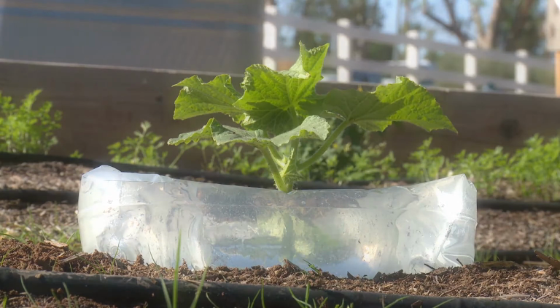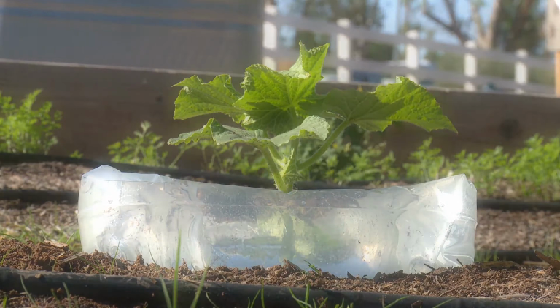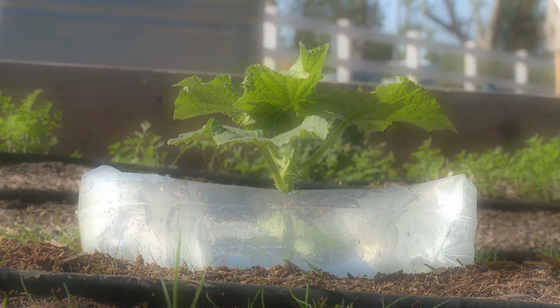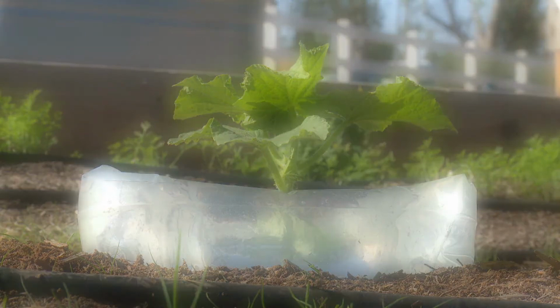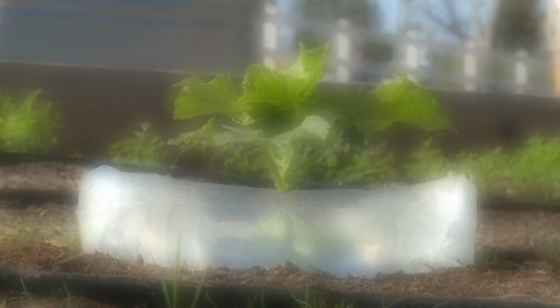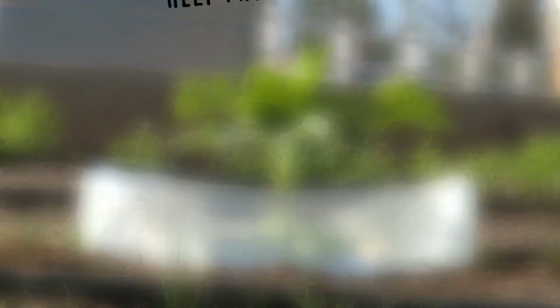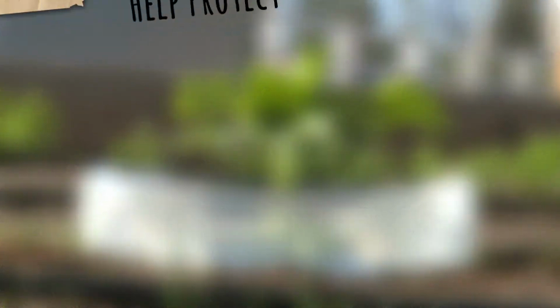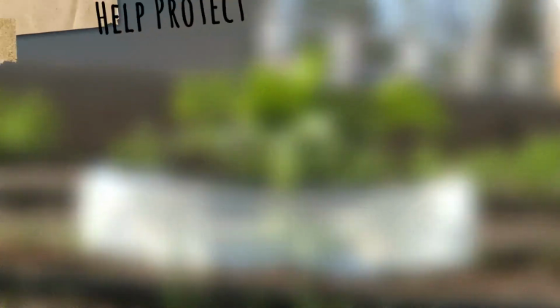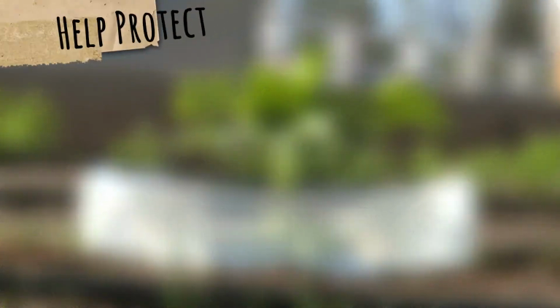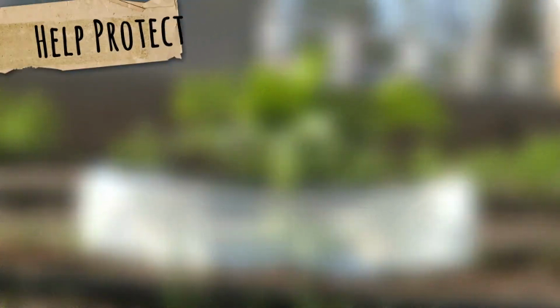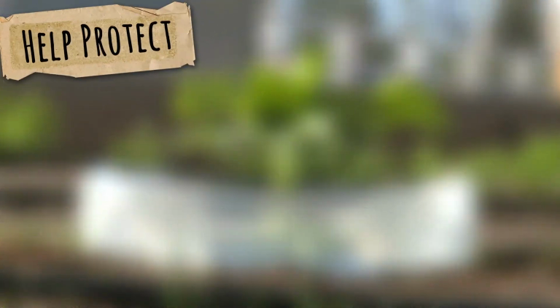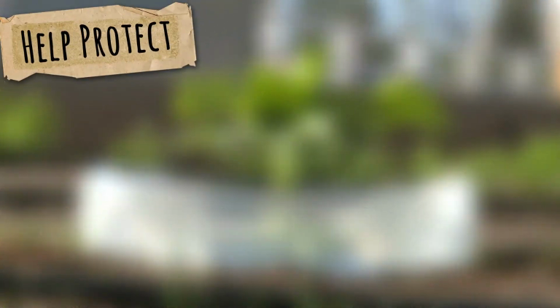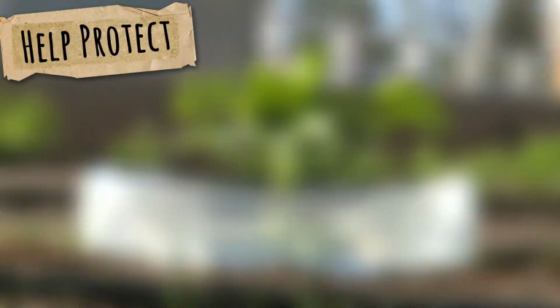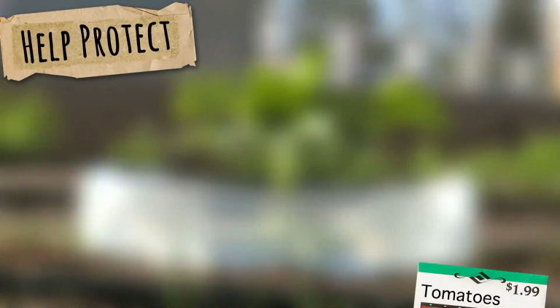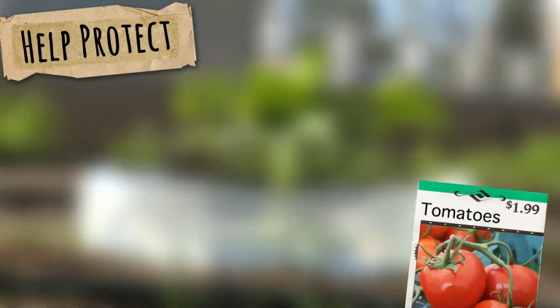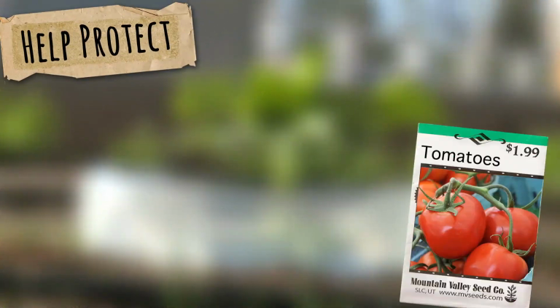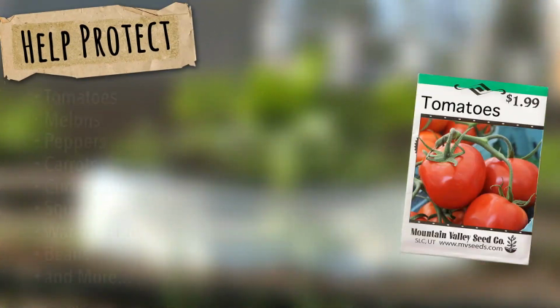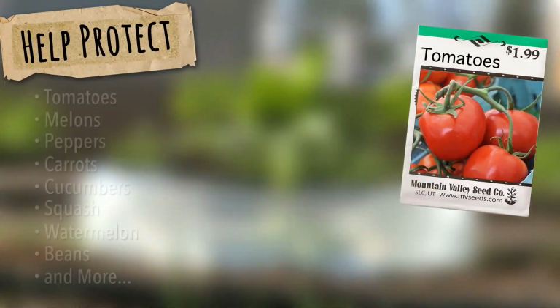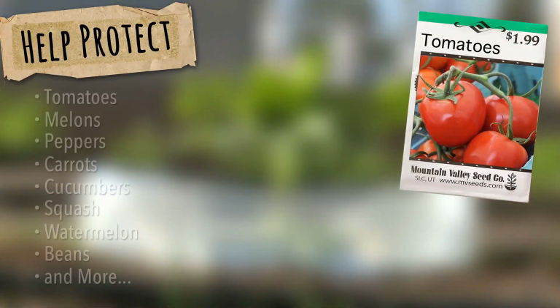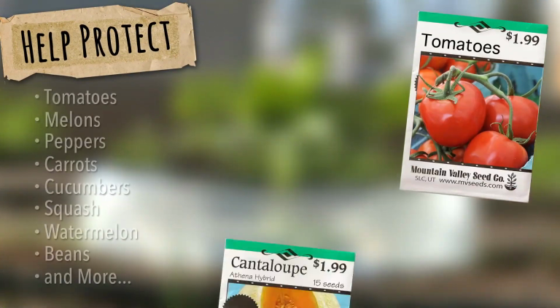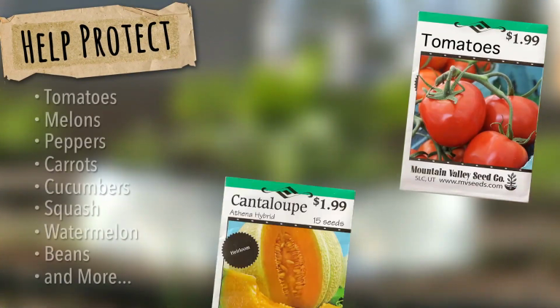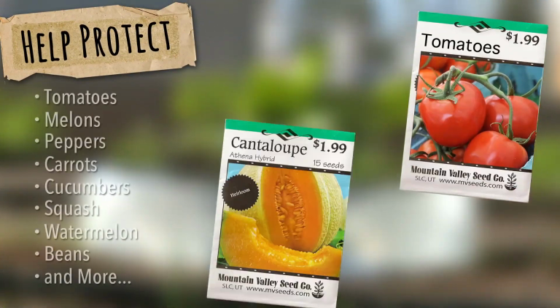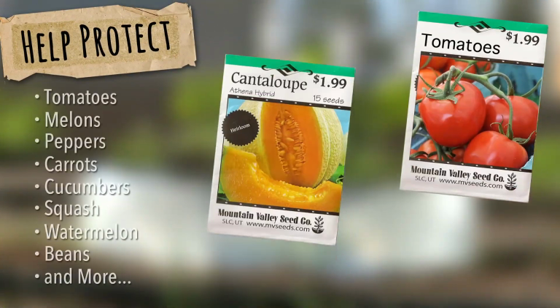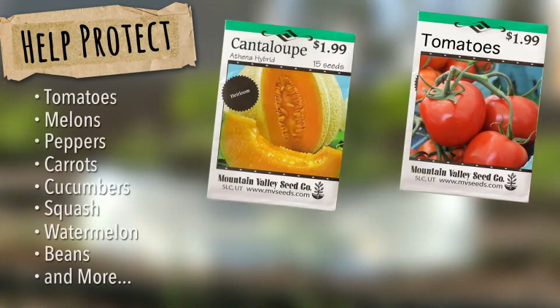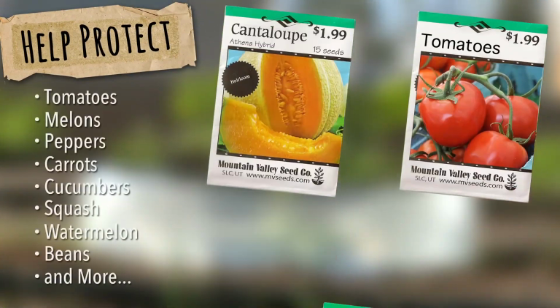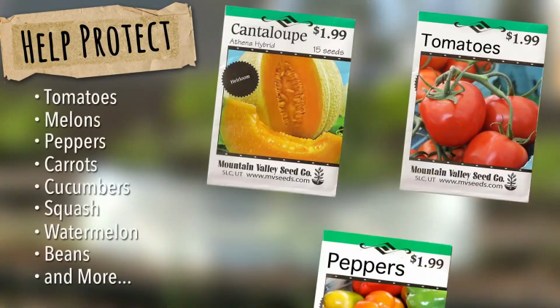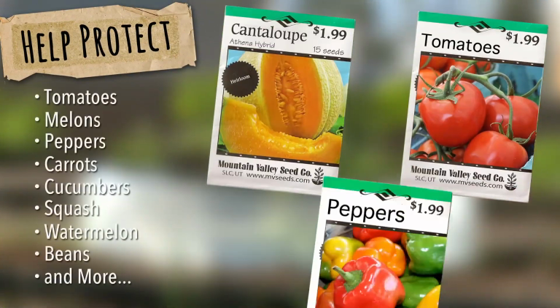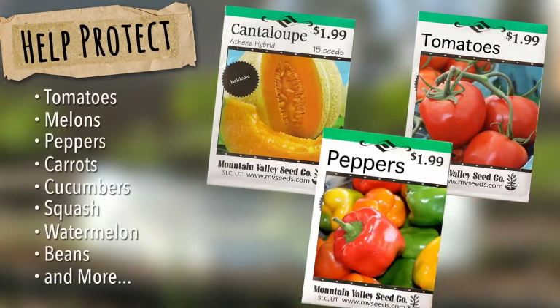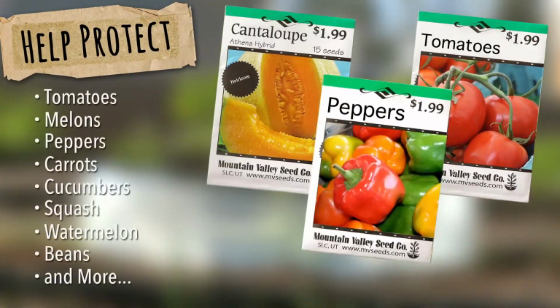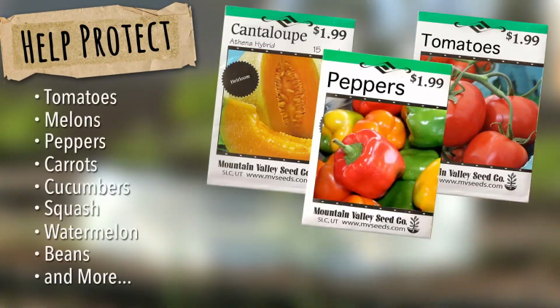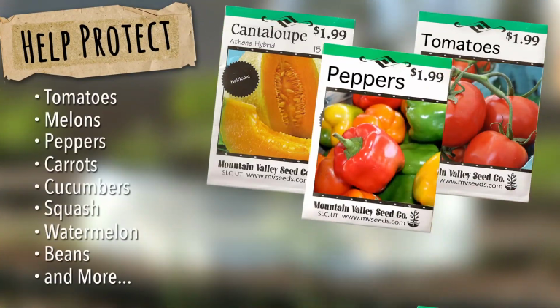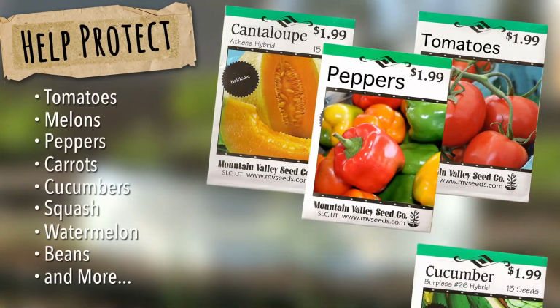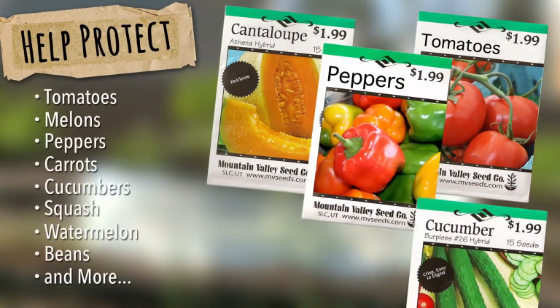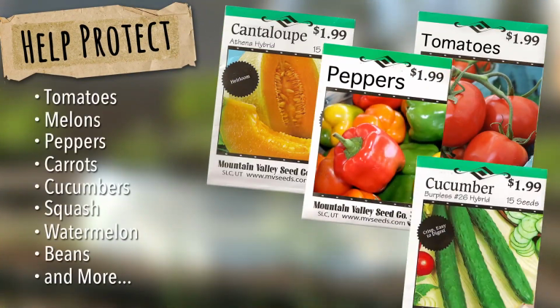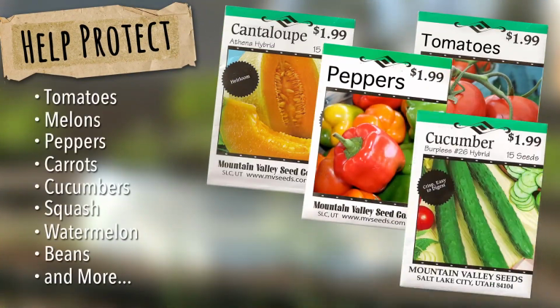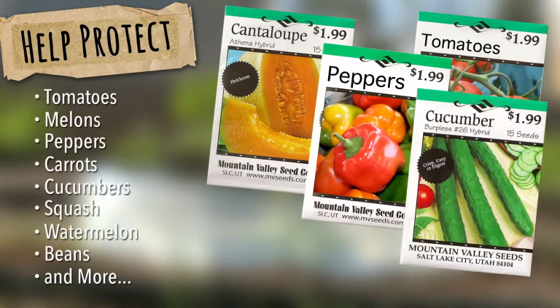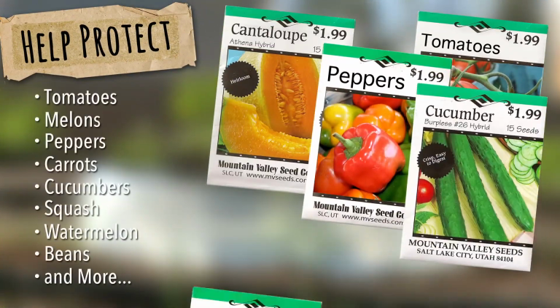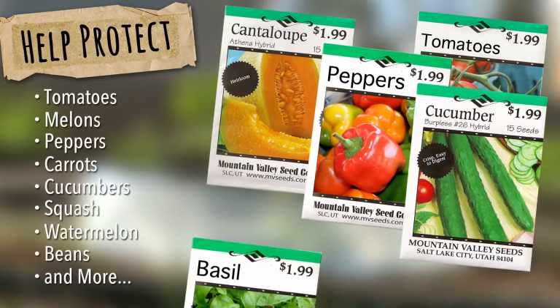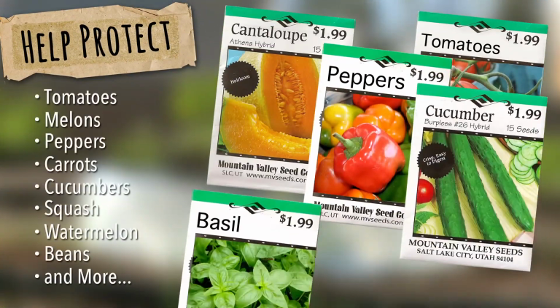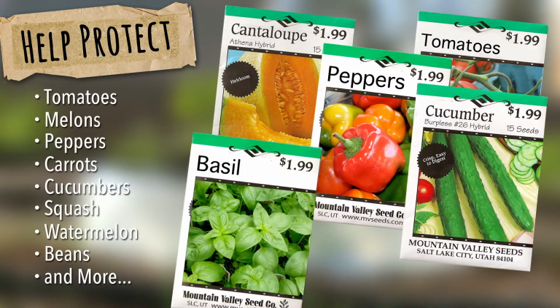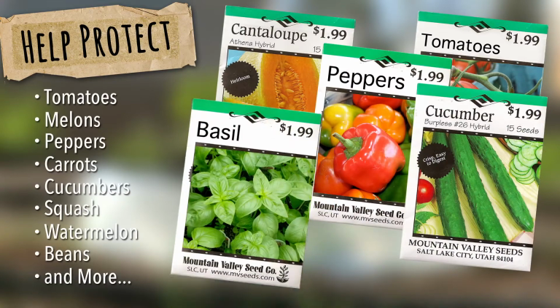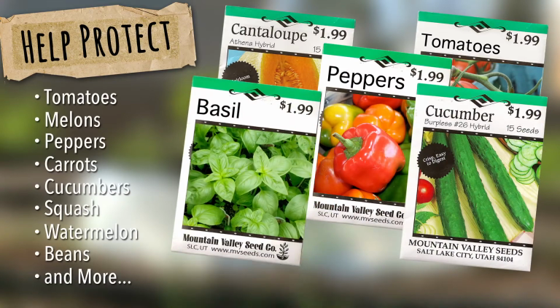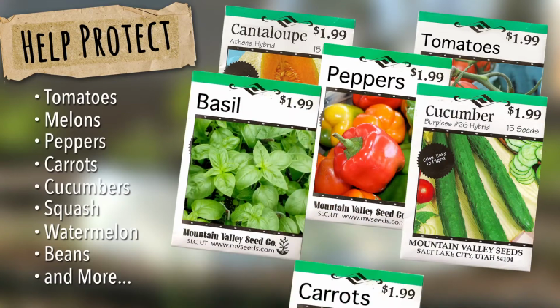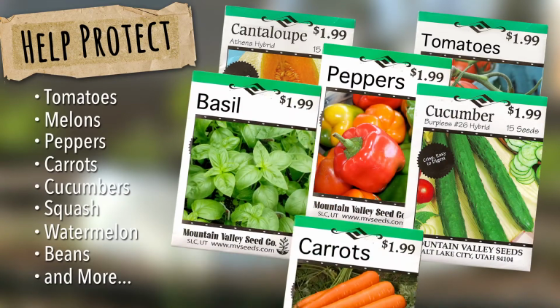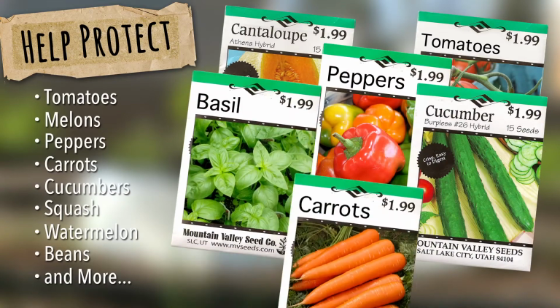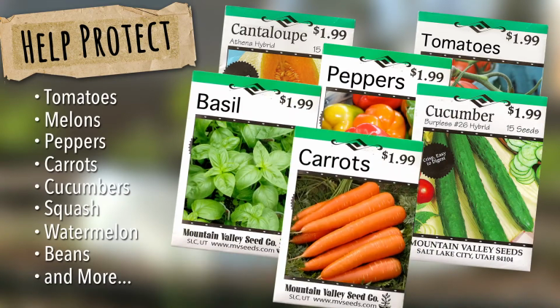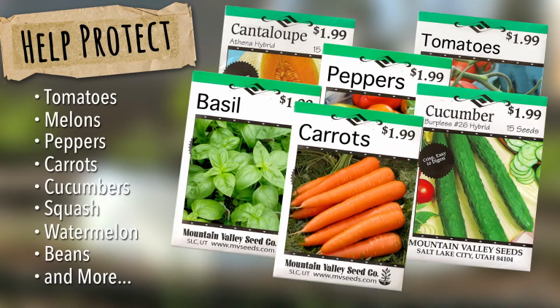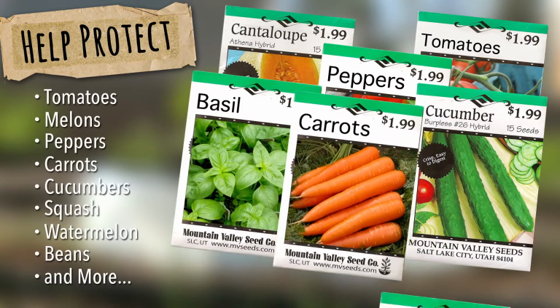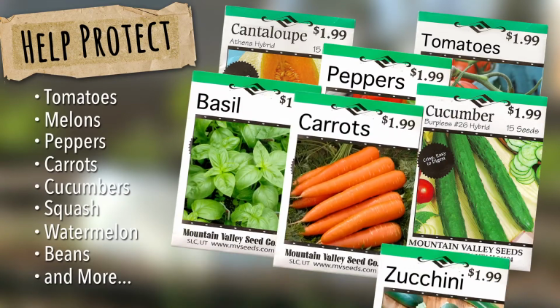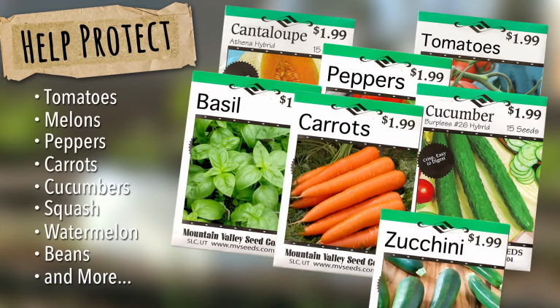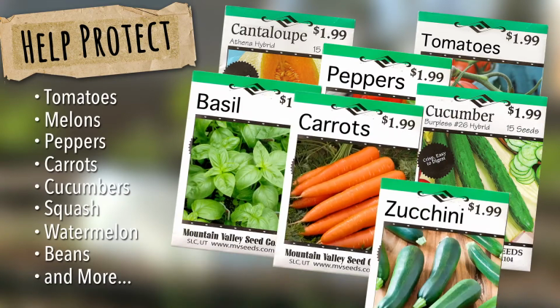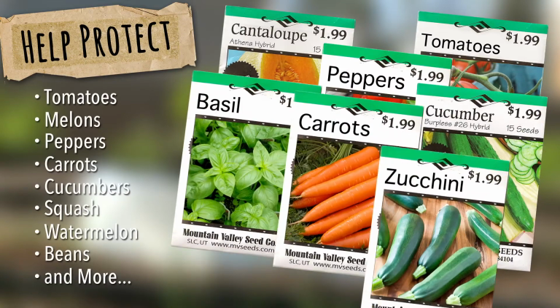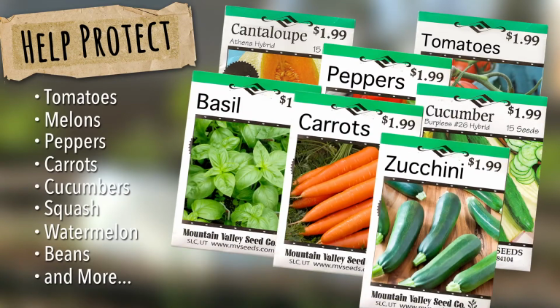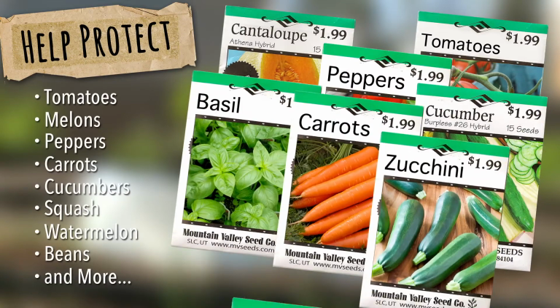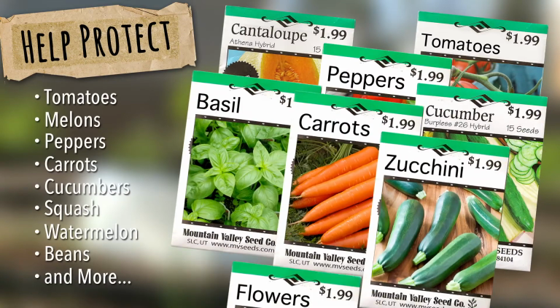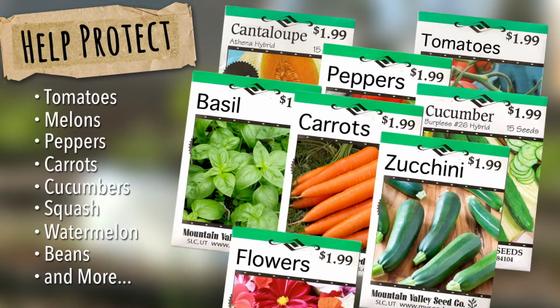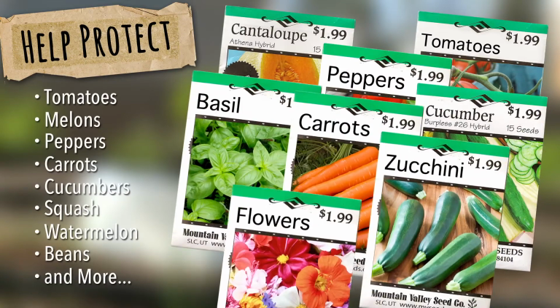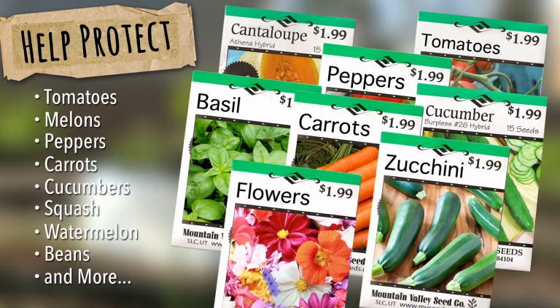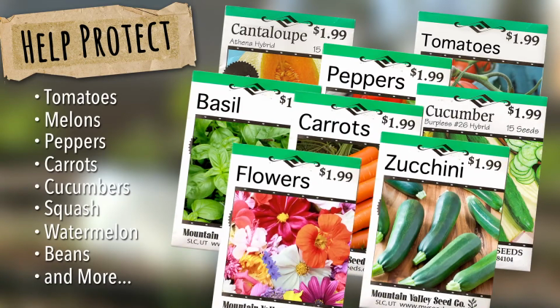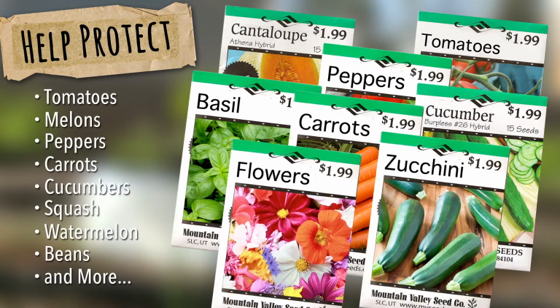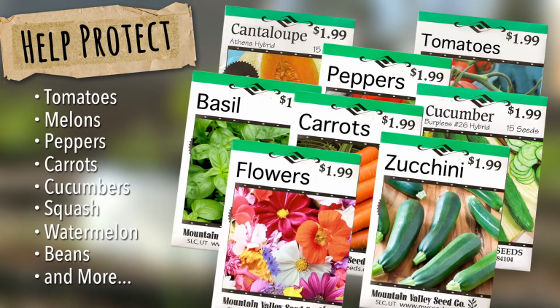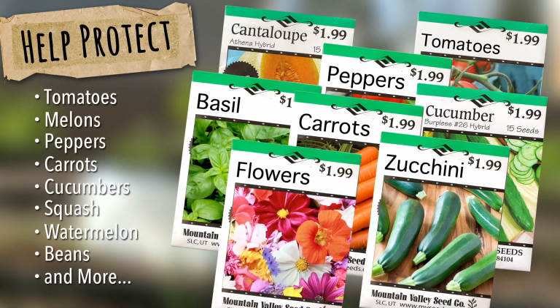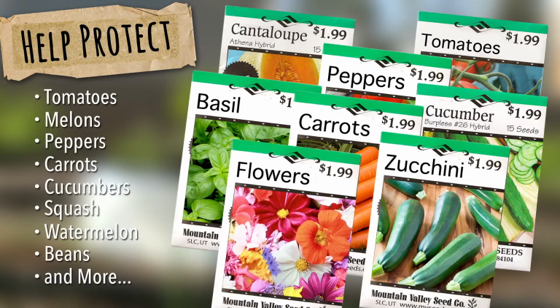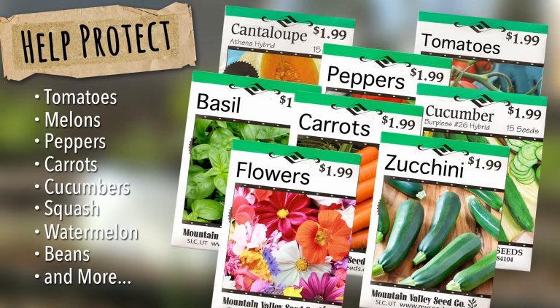Our solar cones are perfect for growing tomatoes, melons, peppers, cucumbers, herbs, carrots, zucchini, flowers, and more.